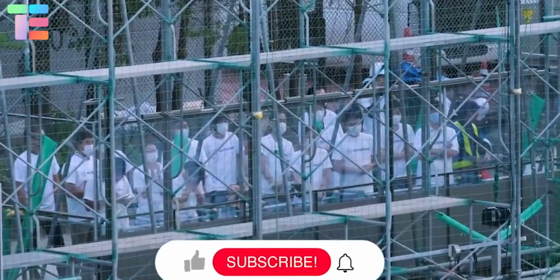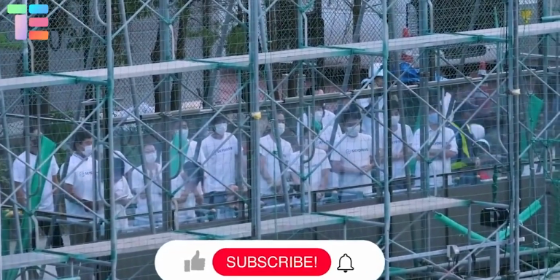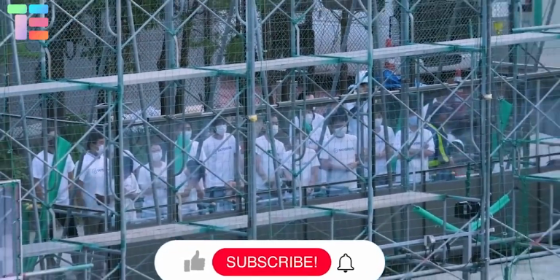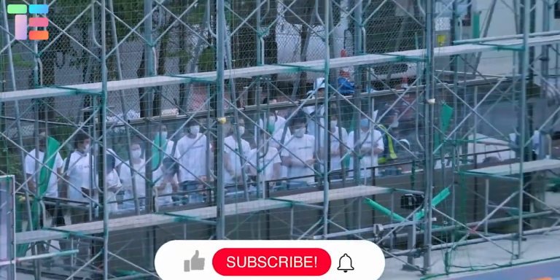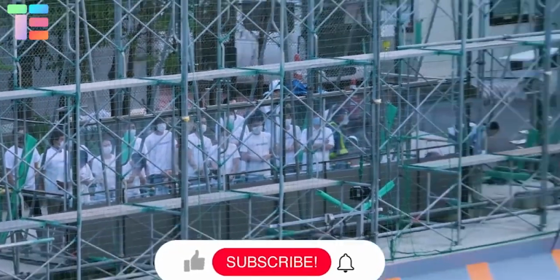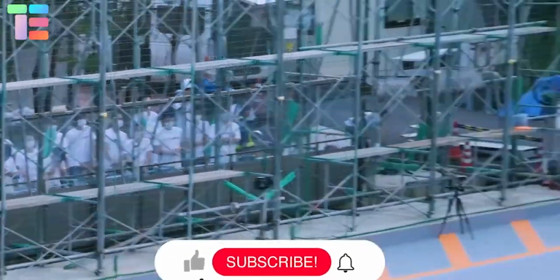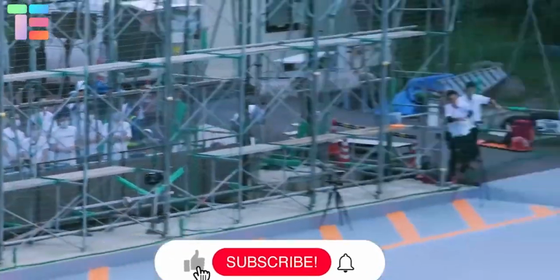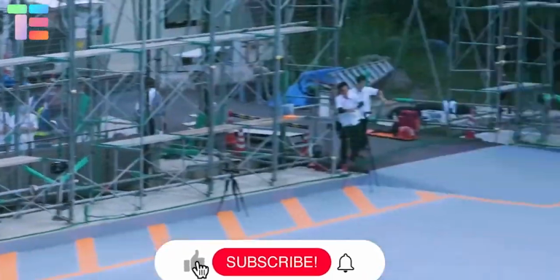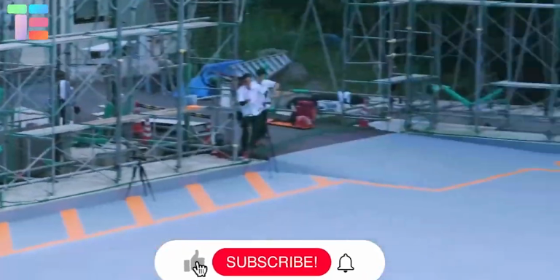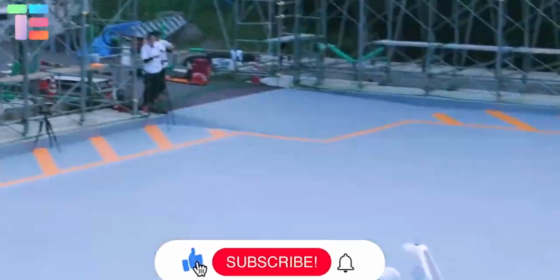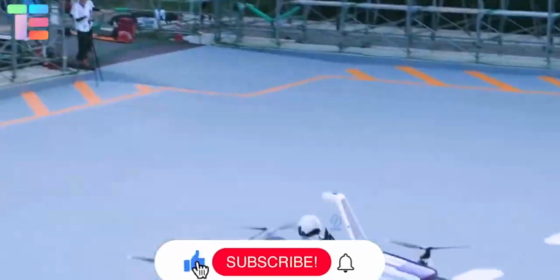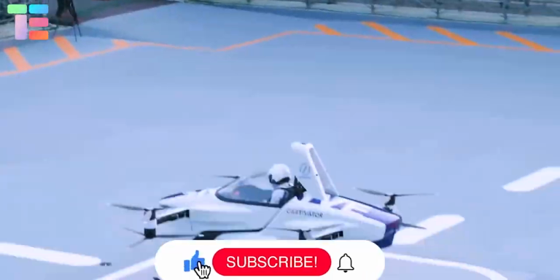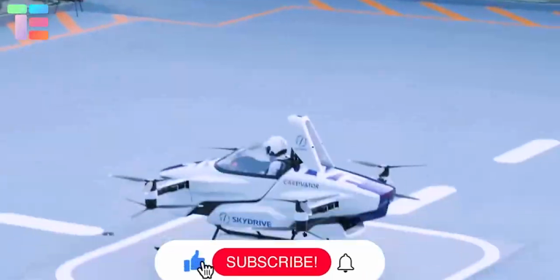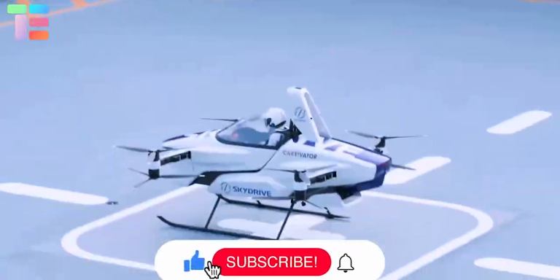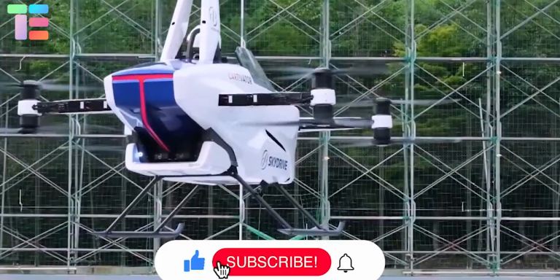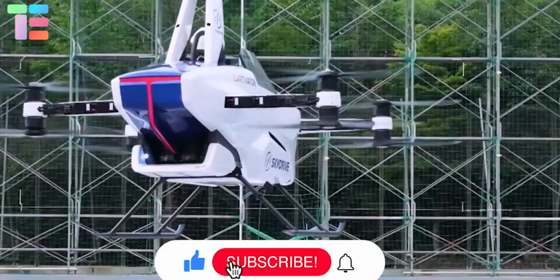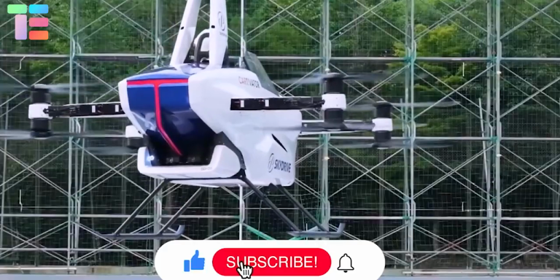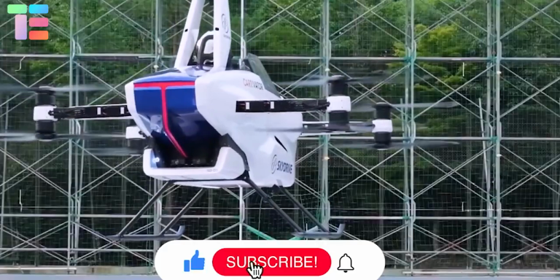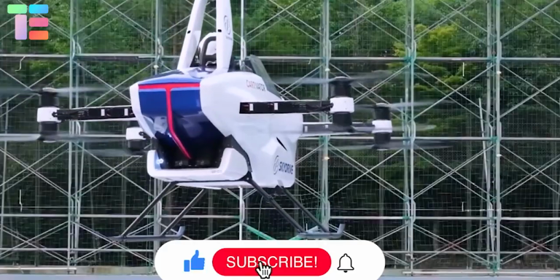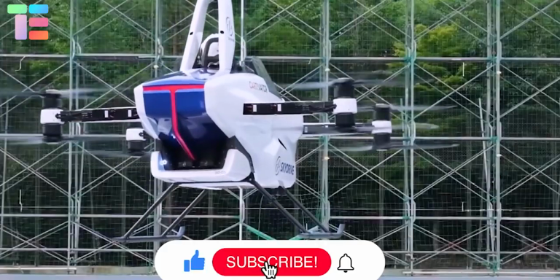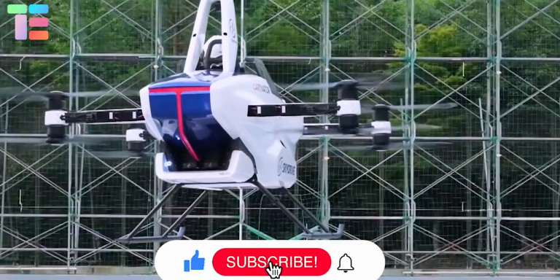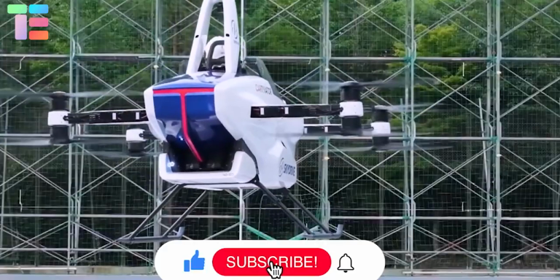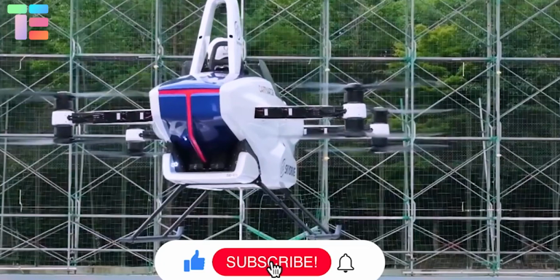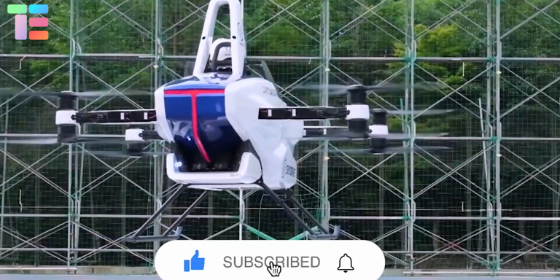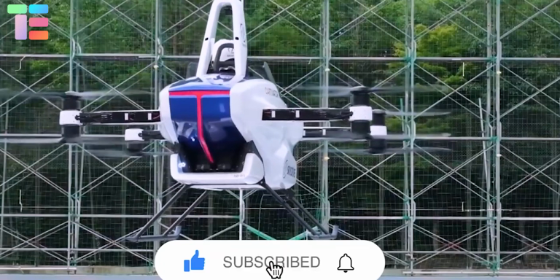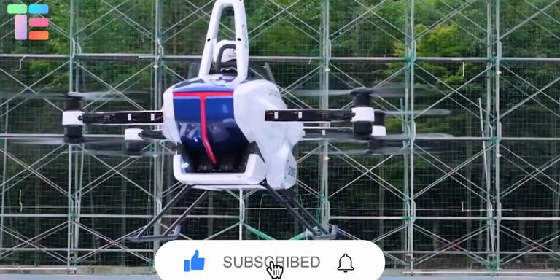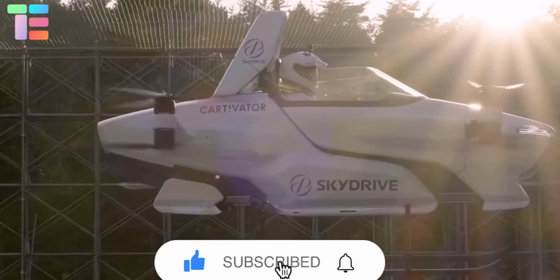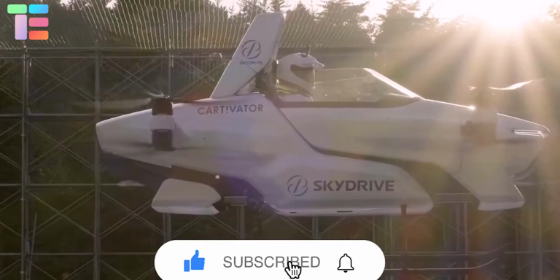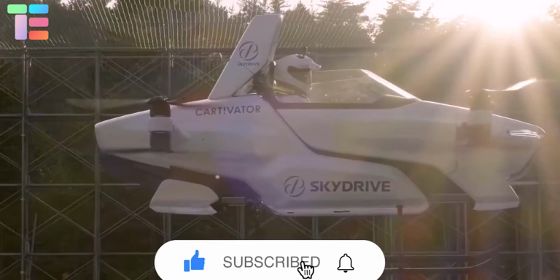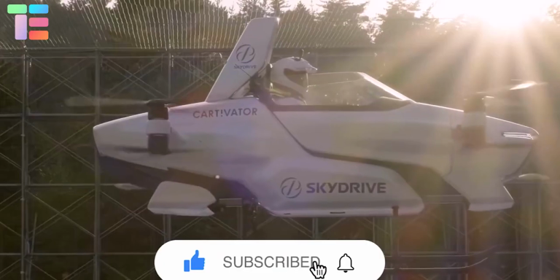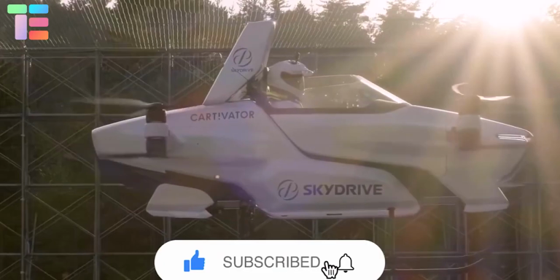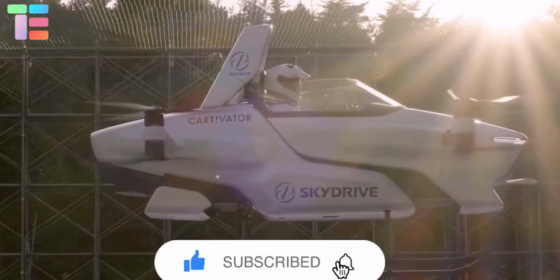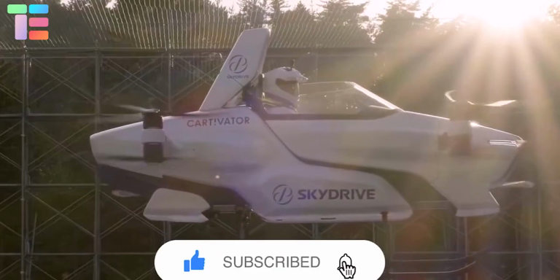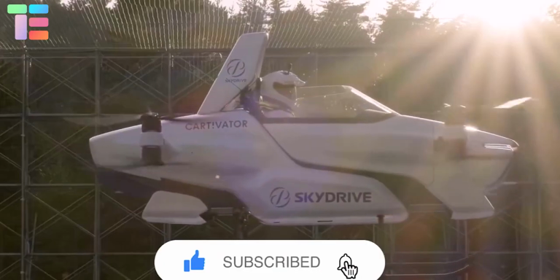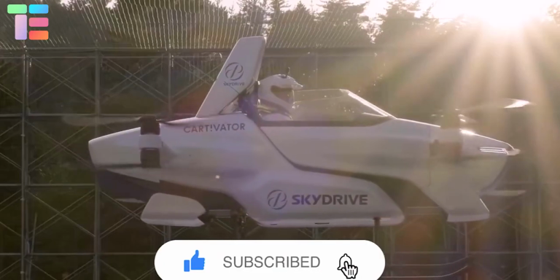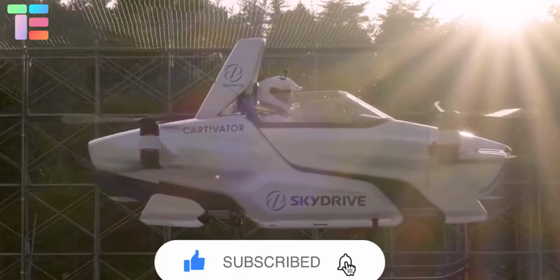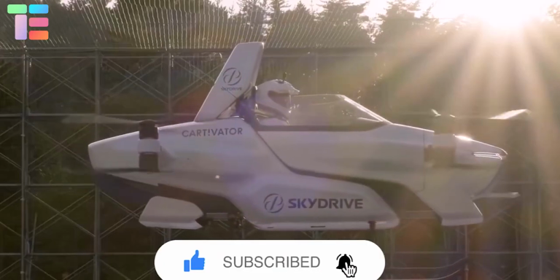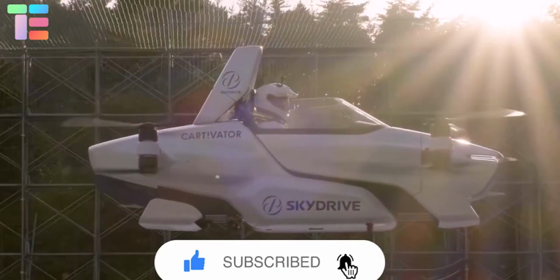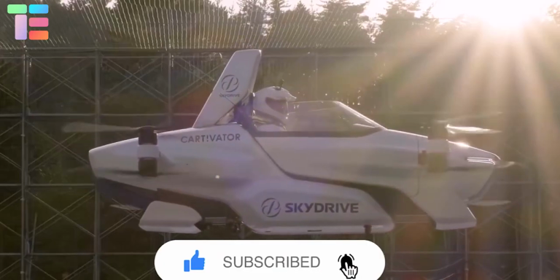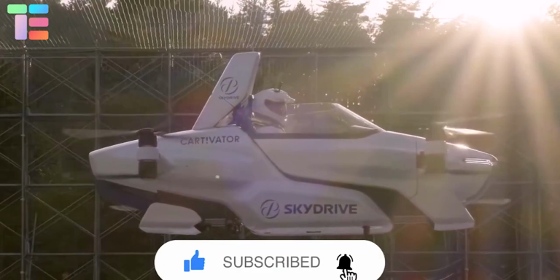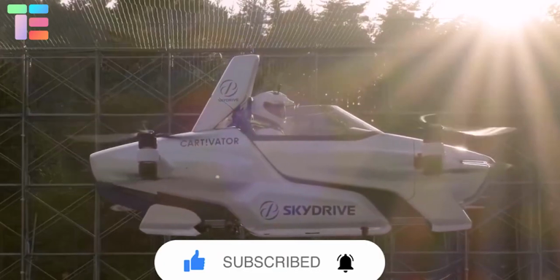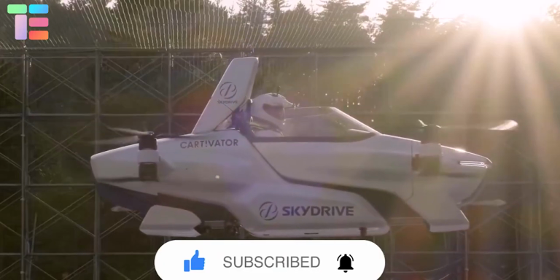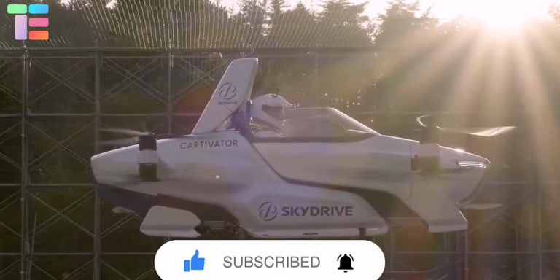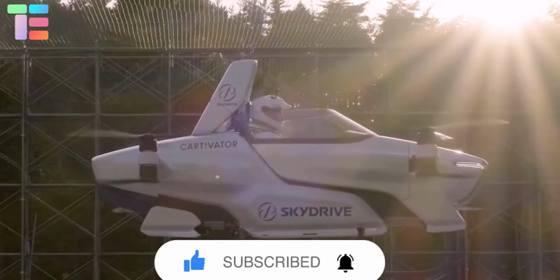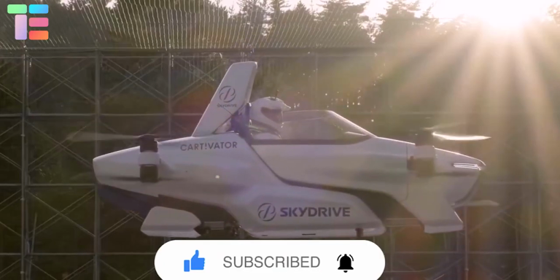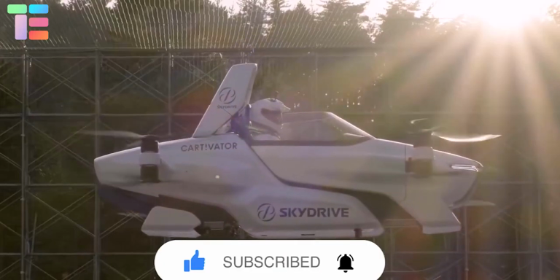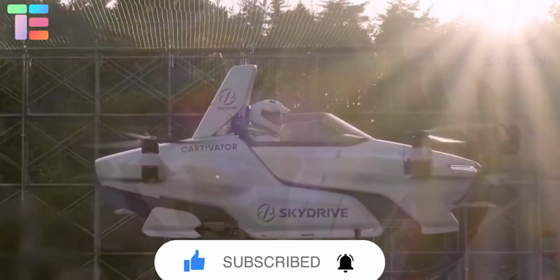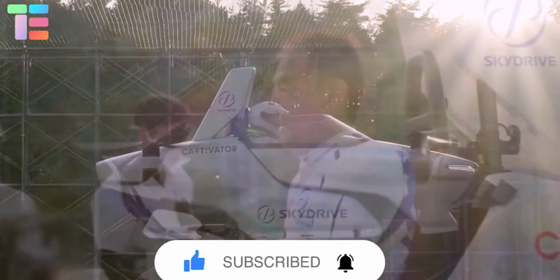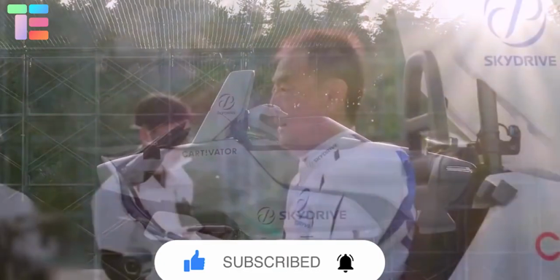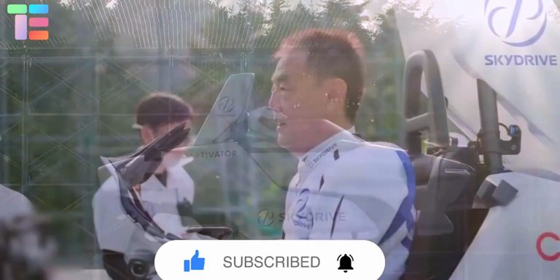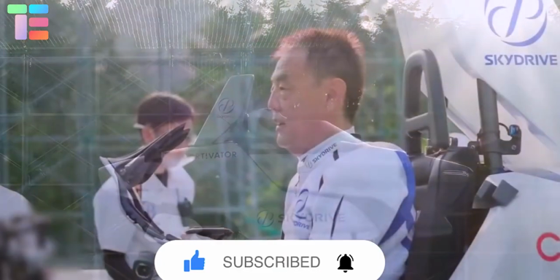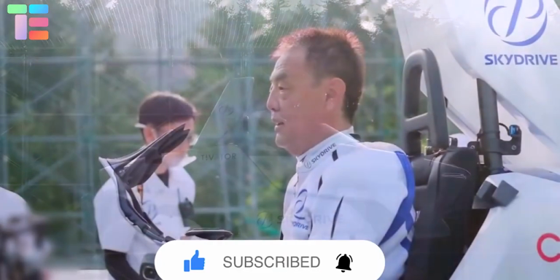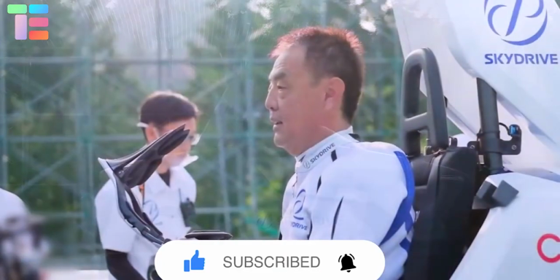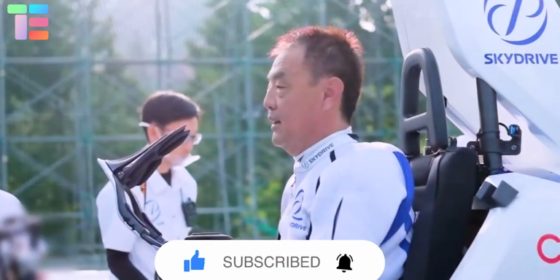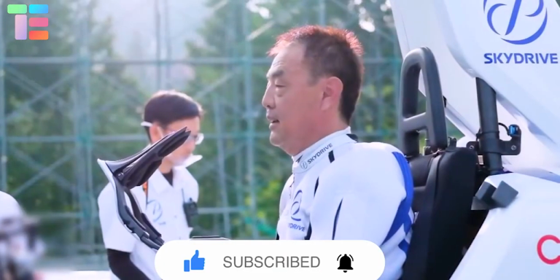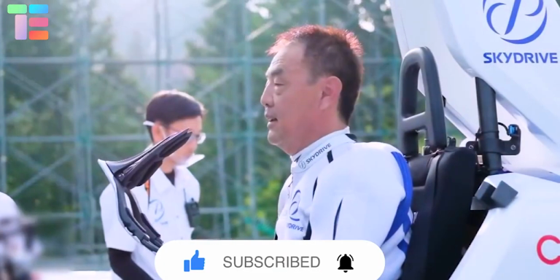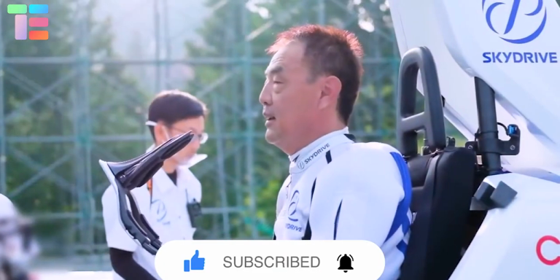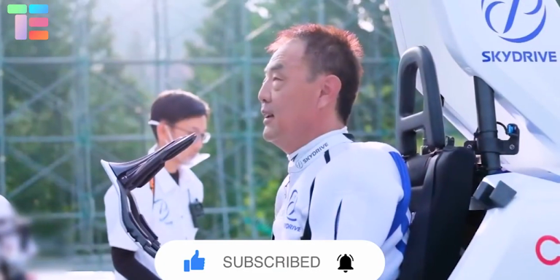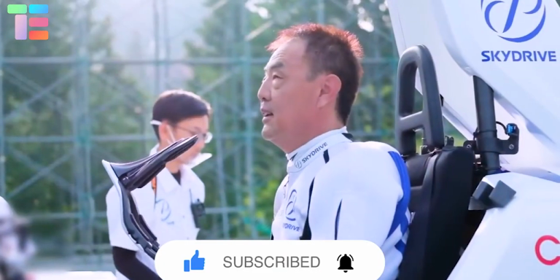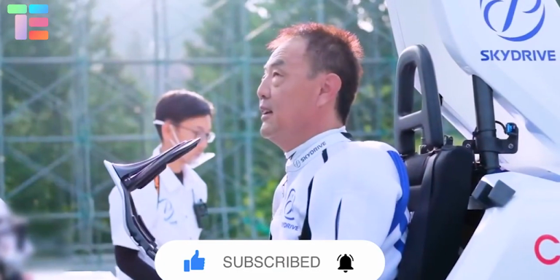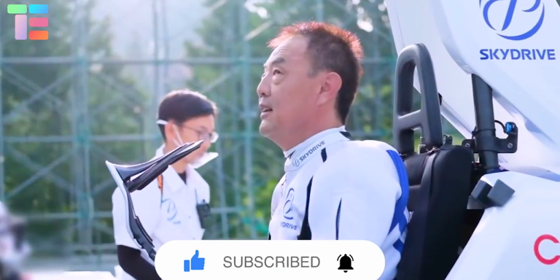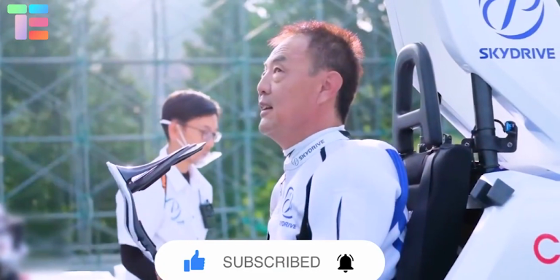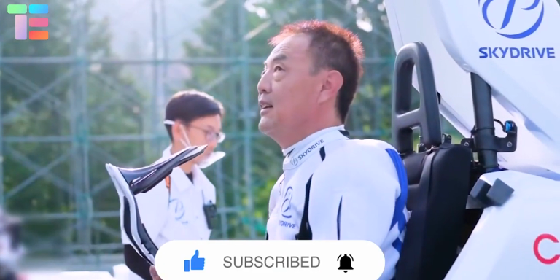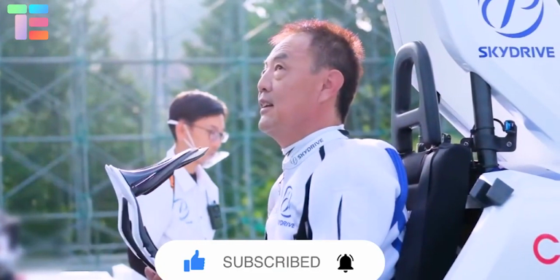The future is really worth flying with such incredible flying cars. If you would like to know more about new technologies and their features, please let us know in the comment section. Thank you for watching the video.